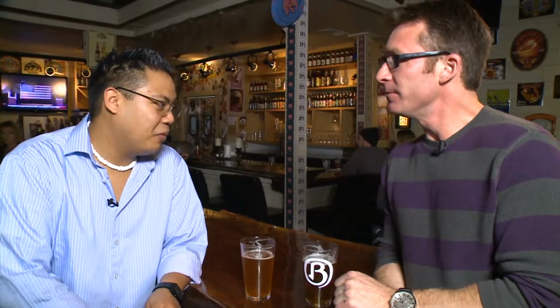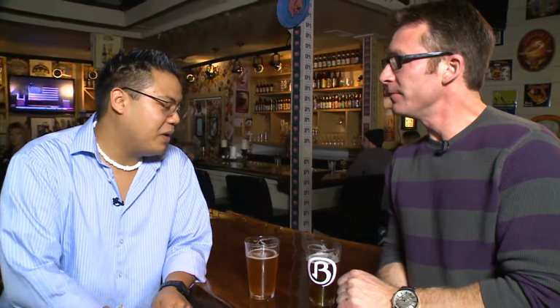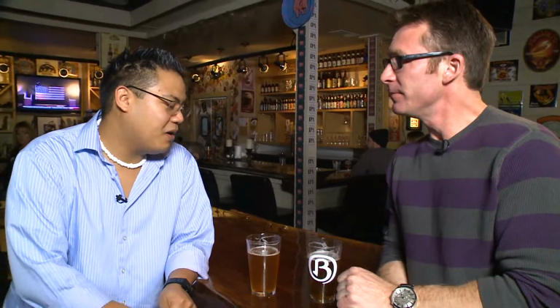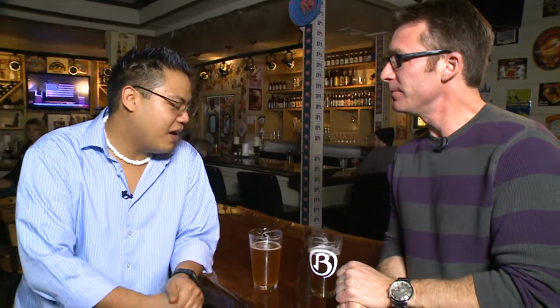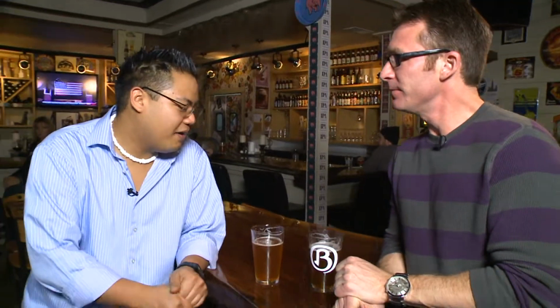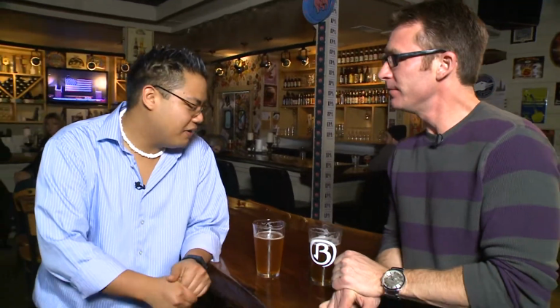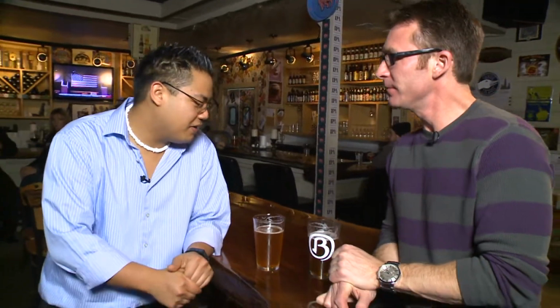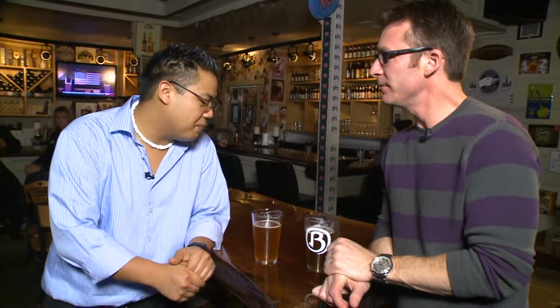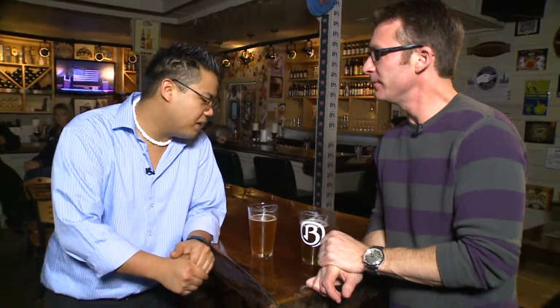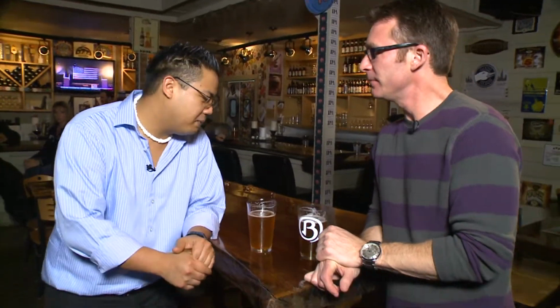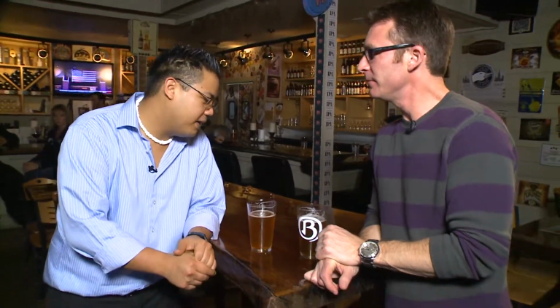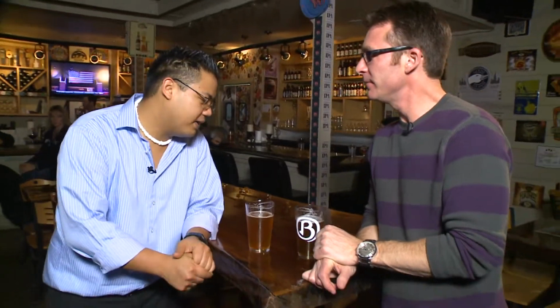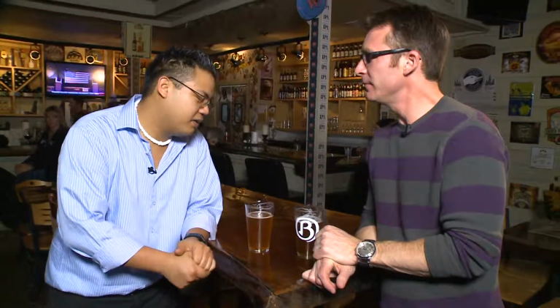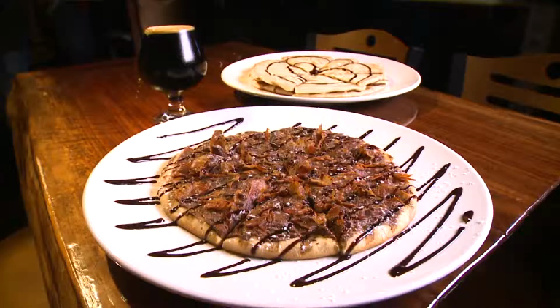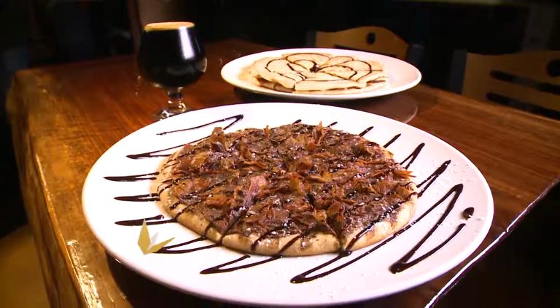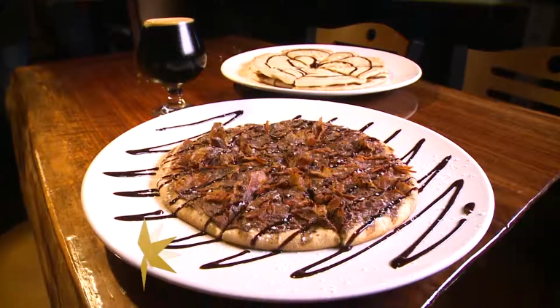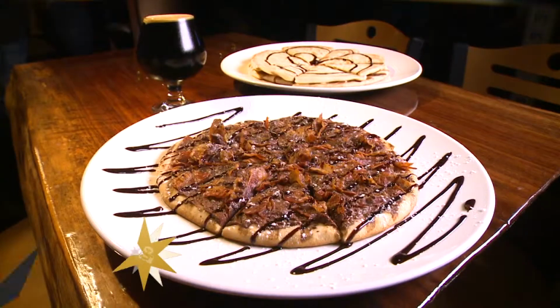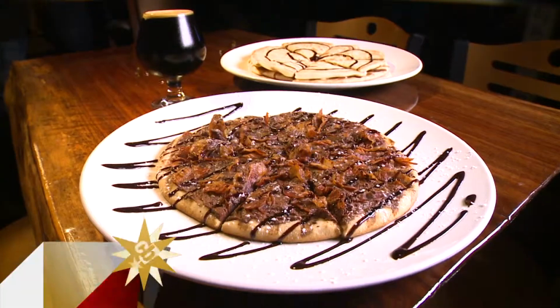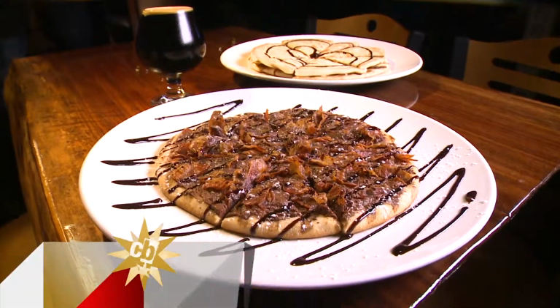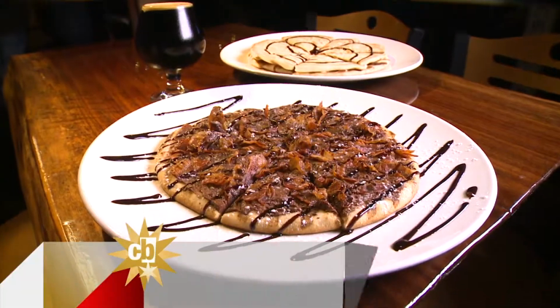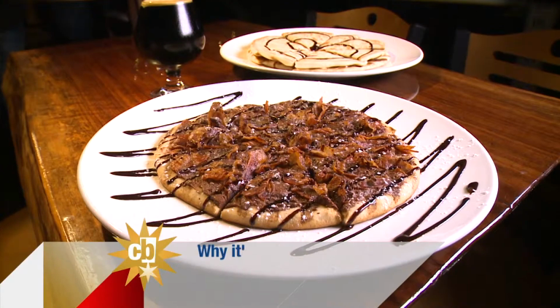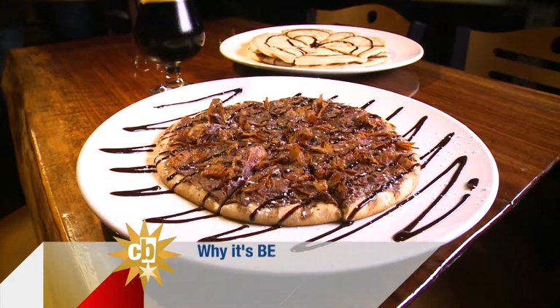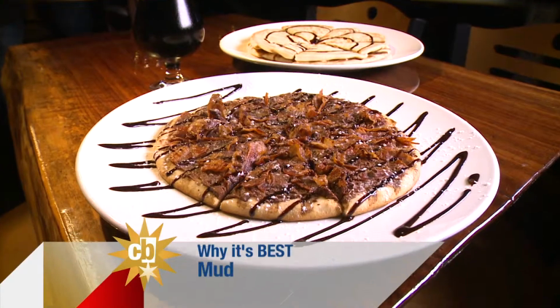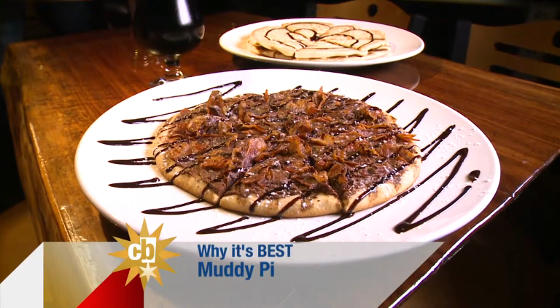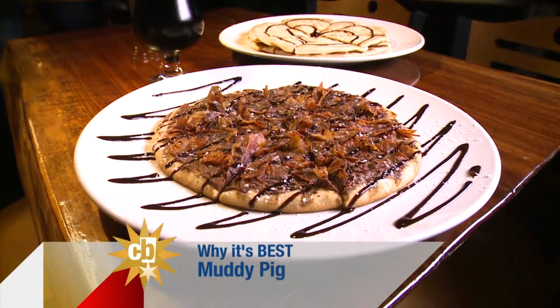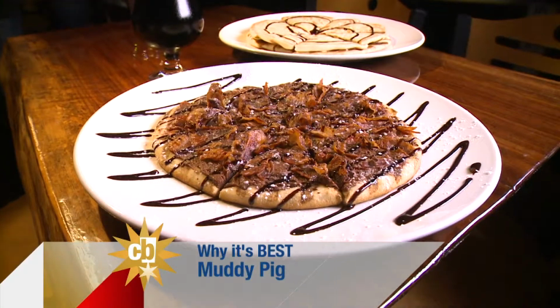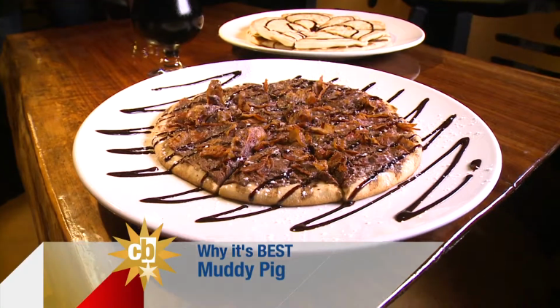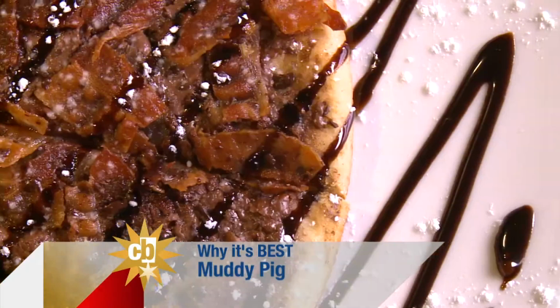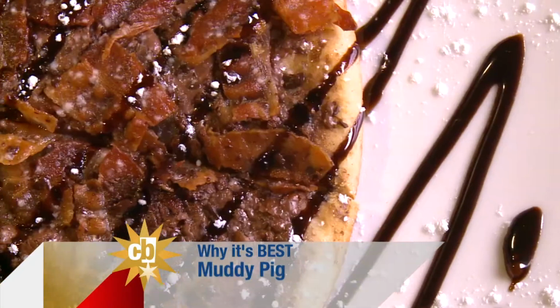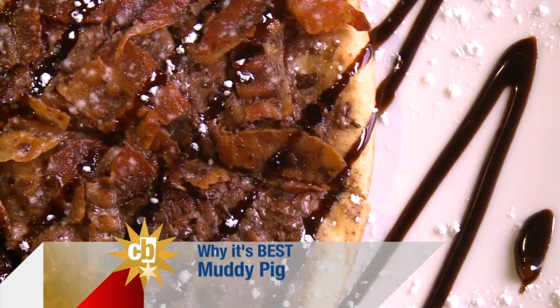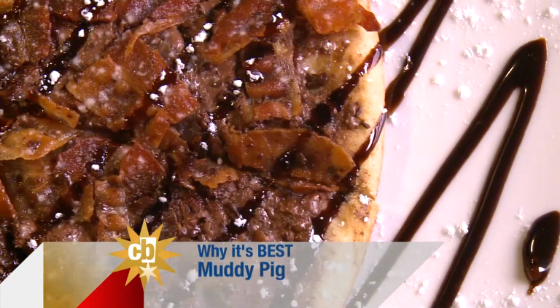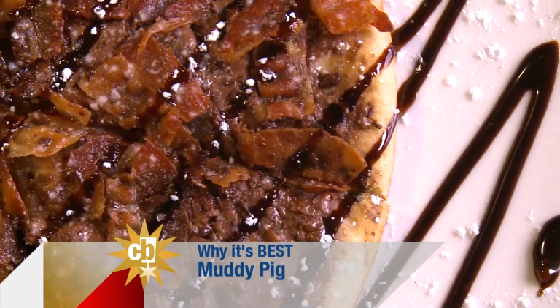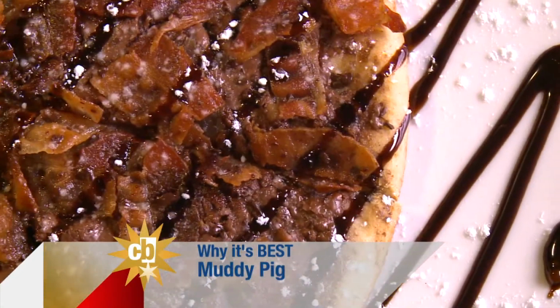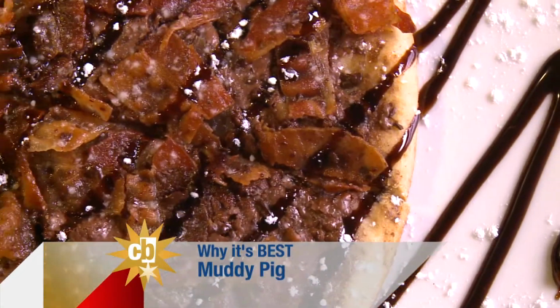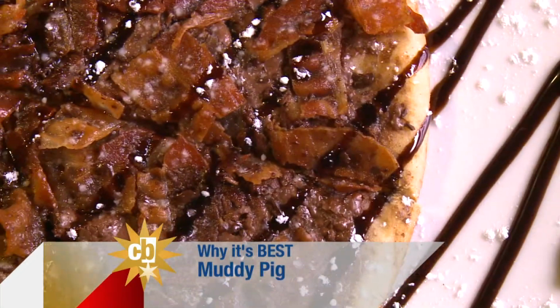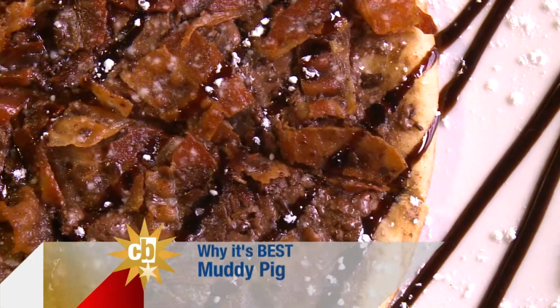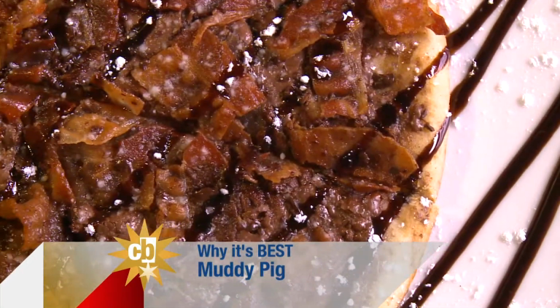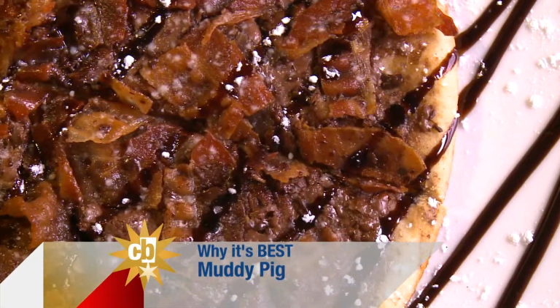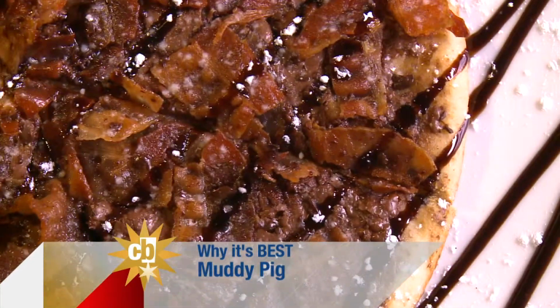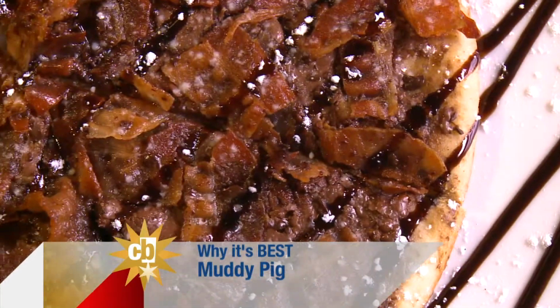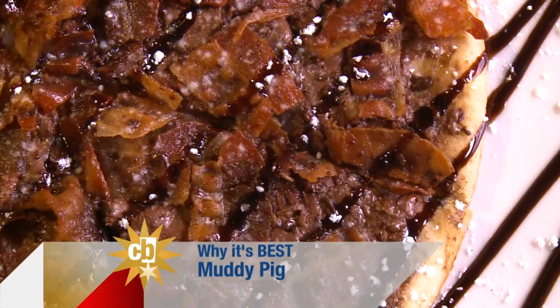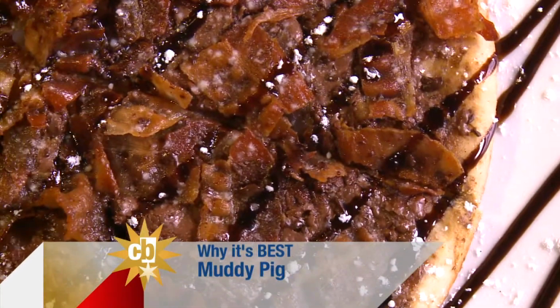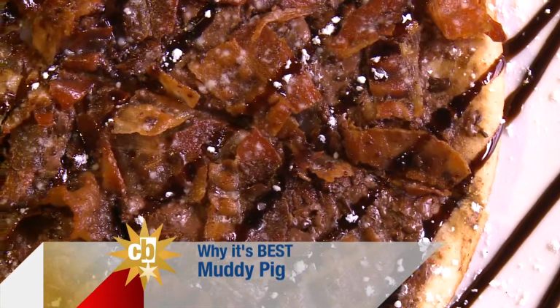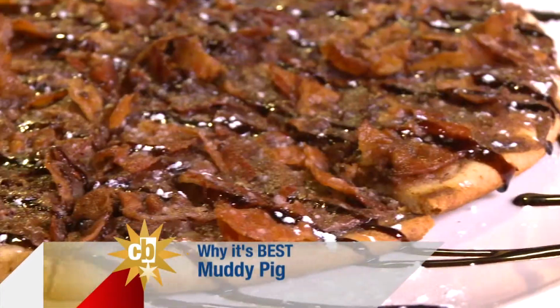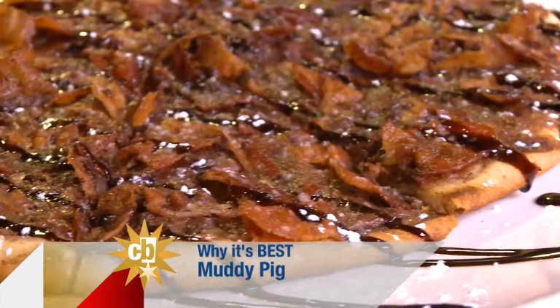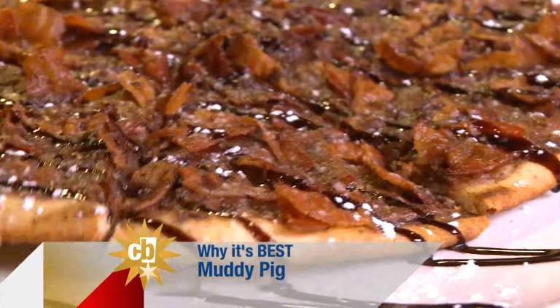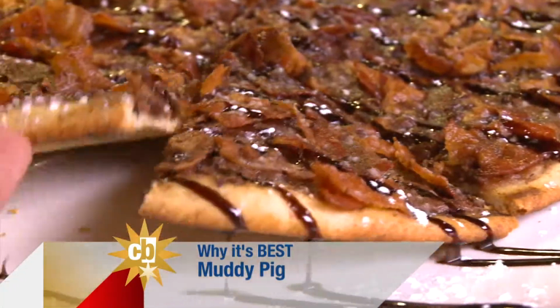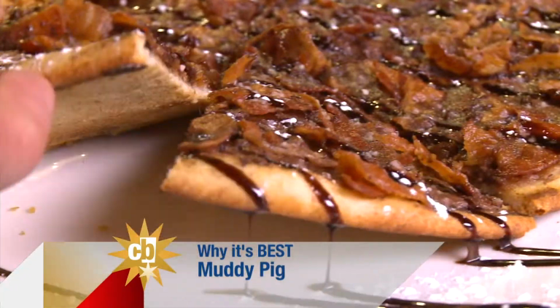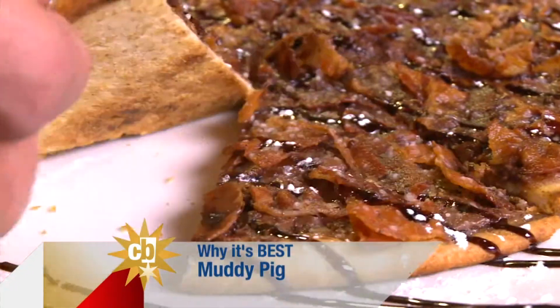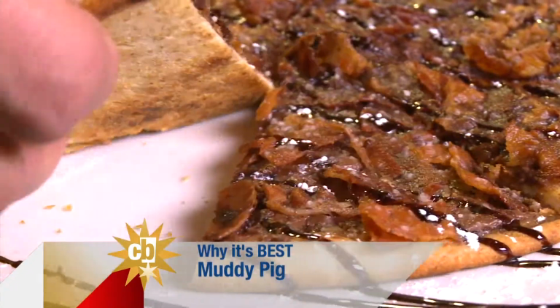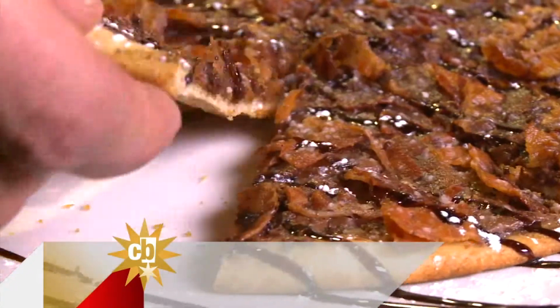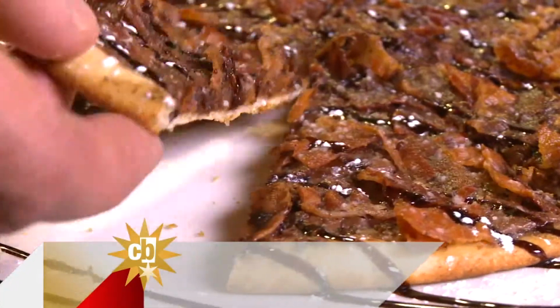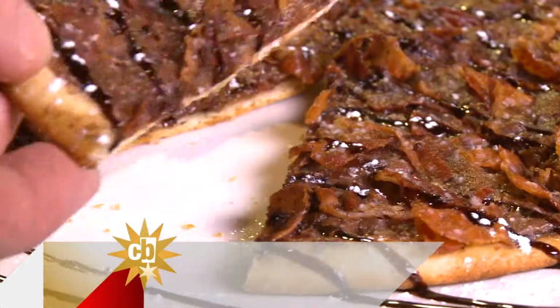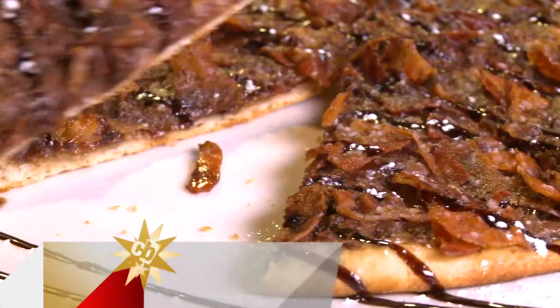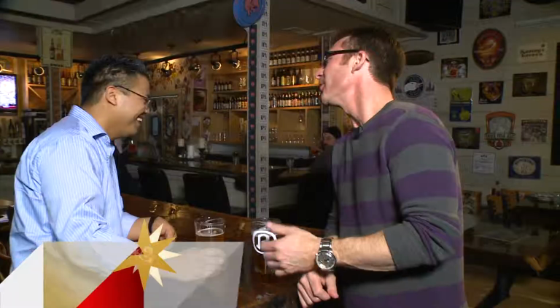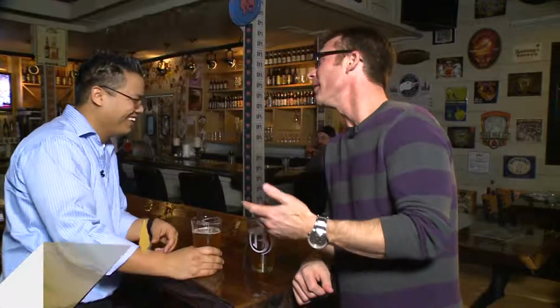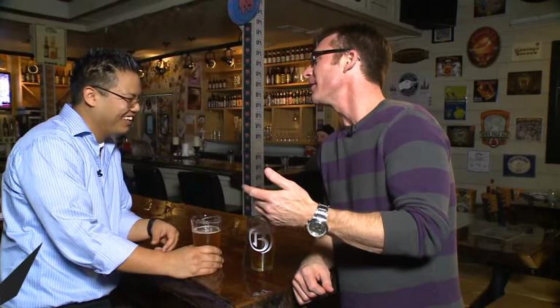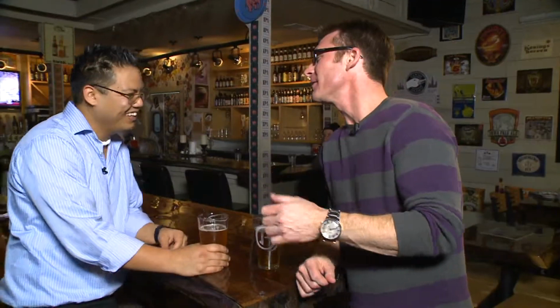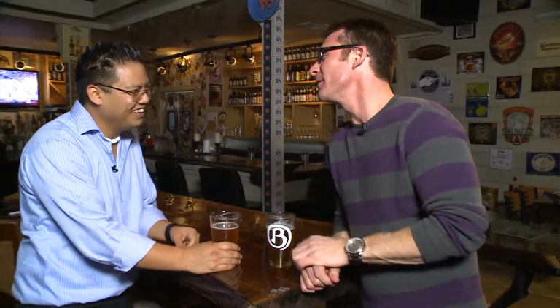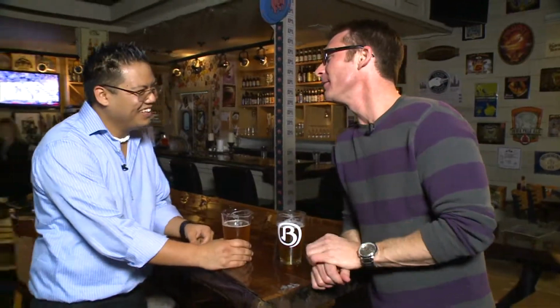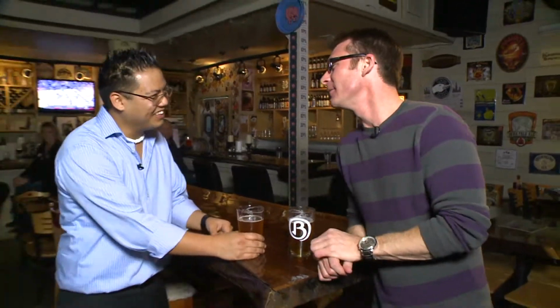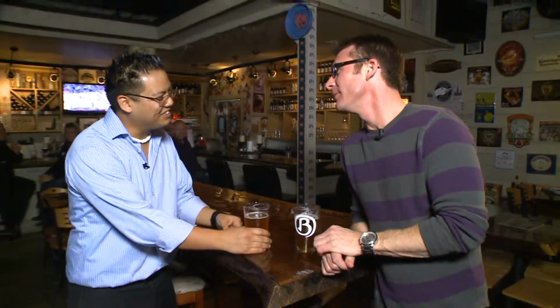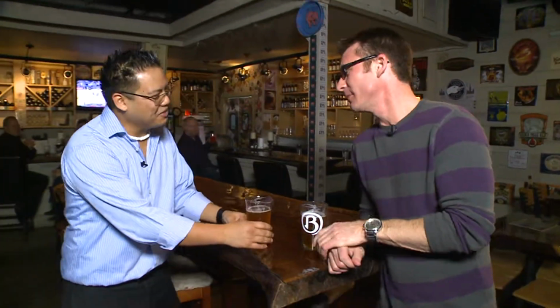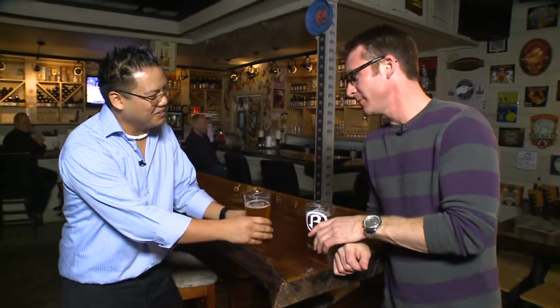We are having the Muddy Pig. It's a Nutella base, chocolate-covered bacon on the flatbread, put it in our stone pizza oven. Are you going to make this thing? Let's do it.